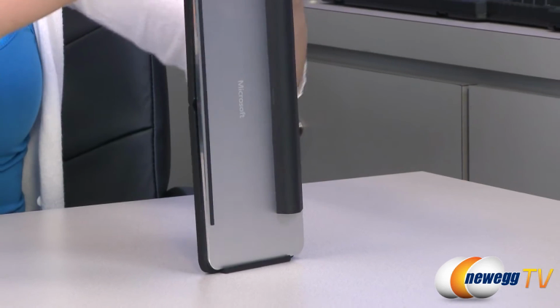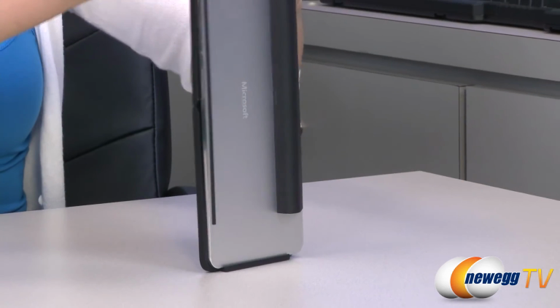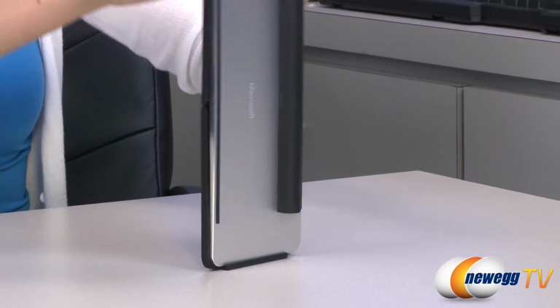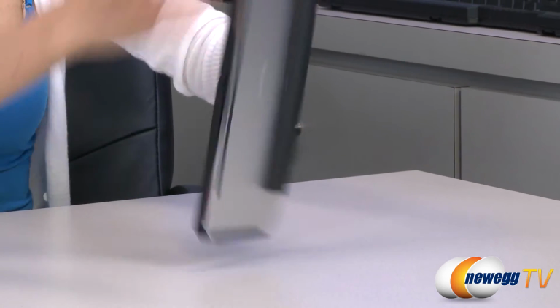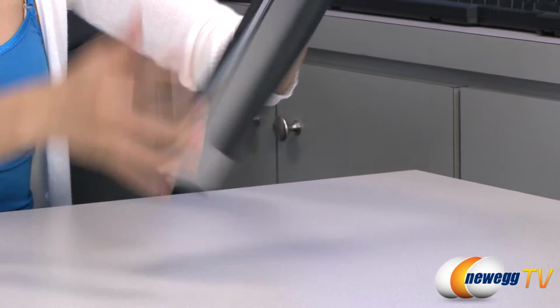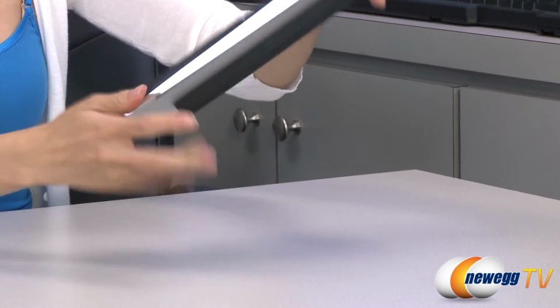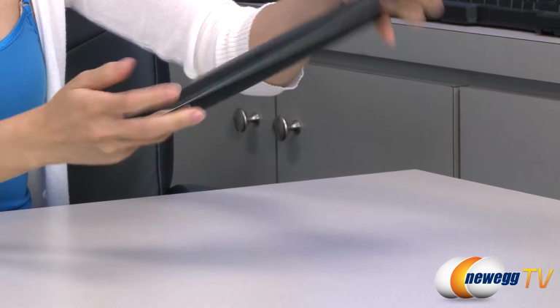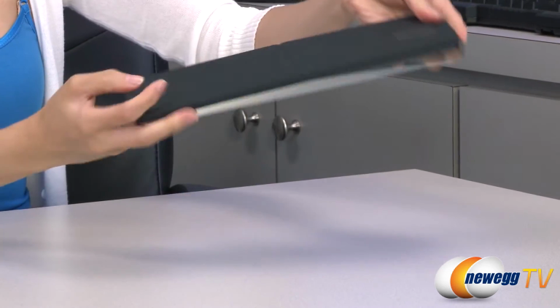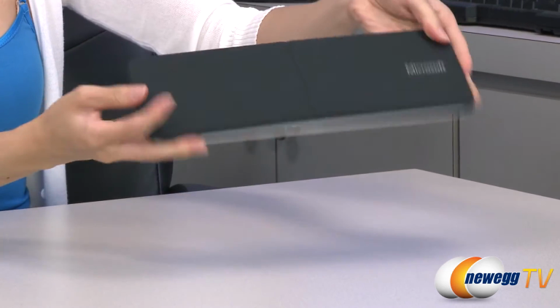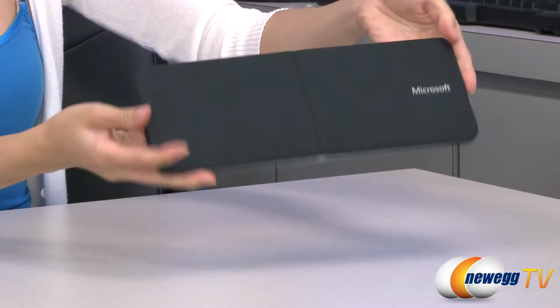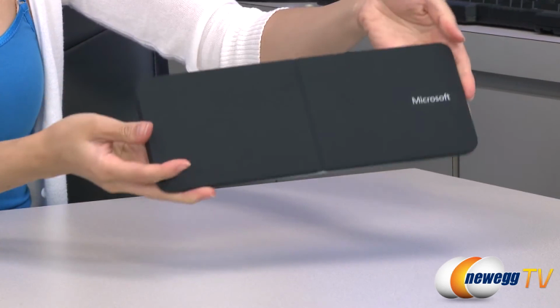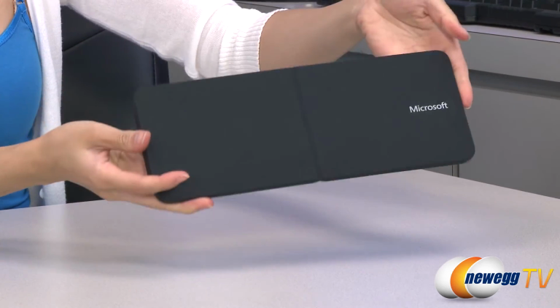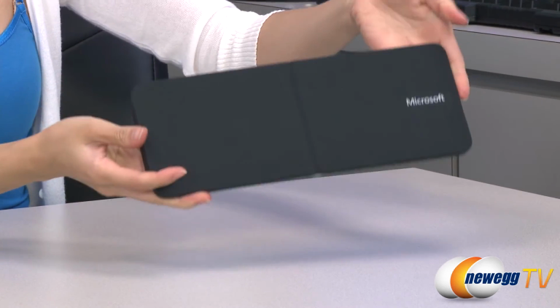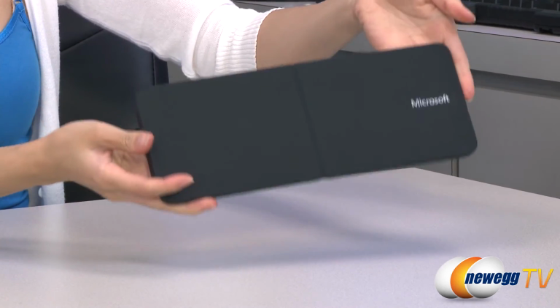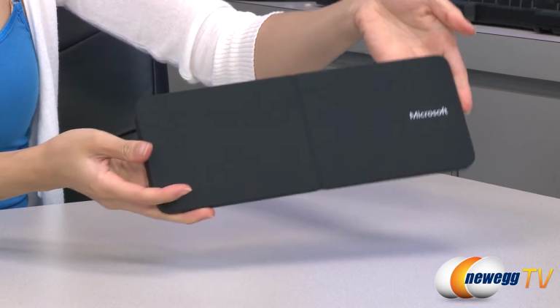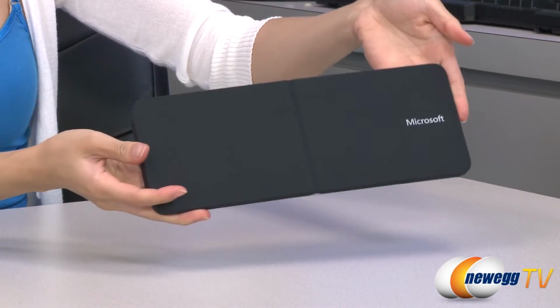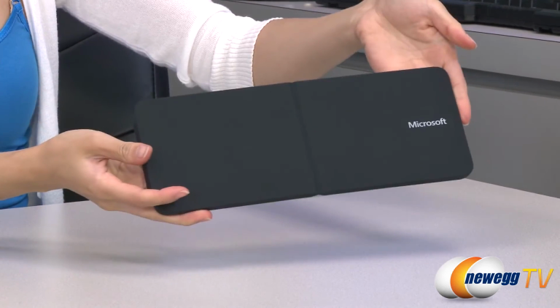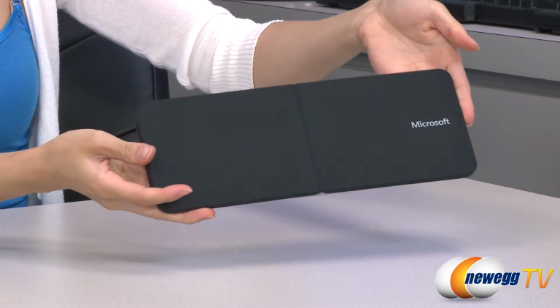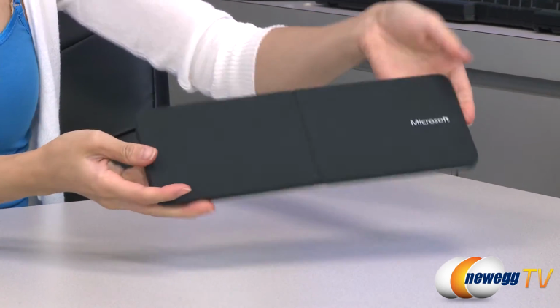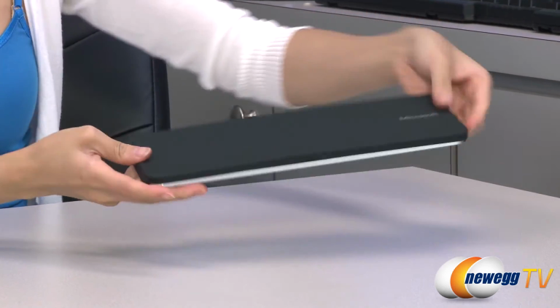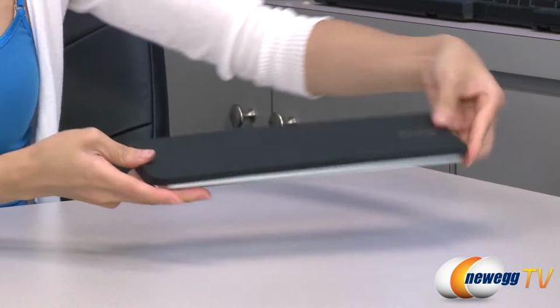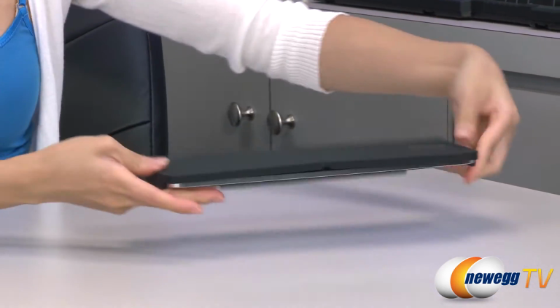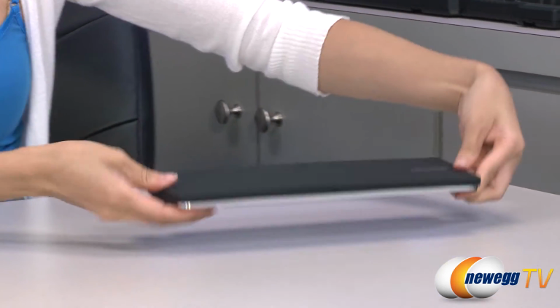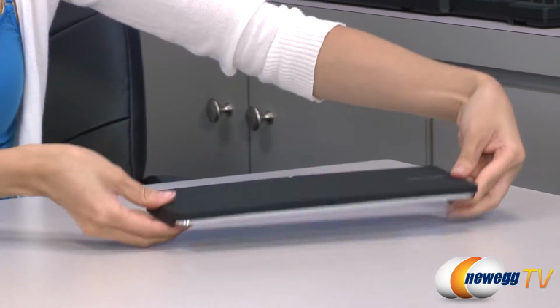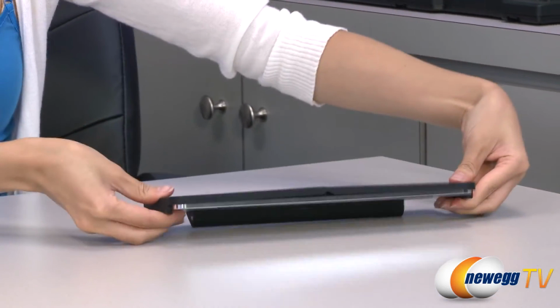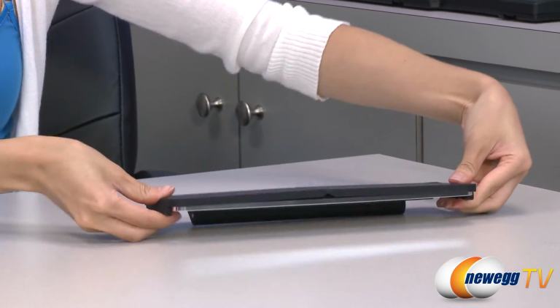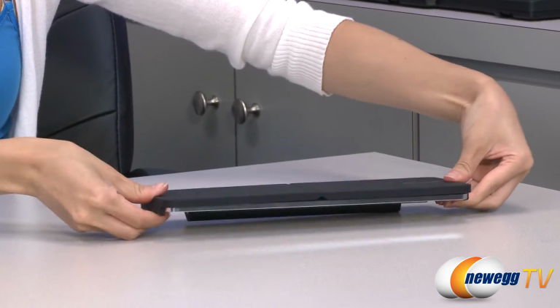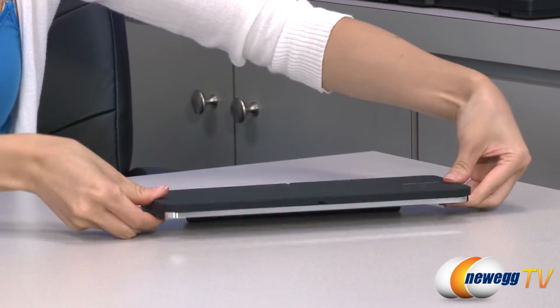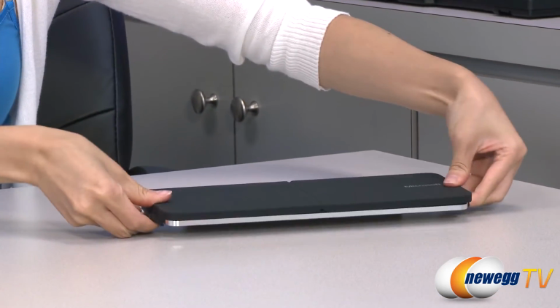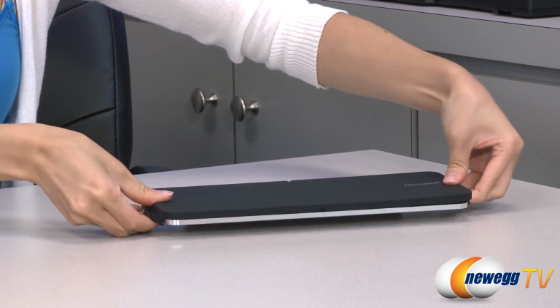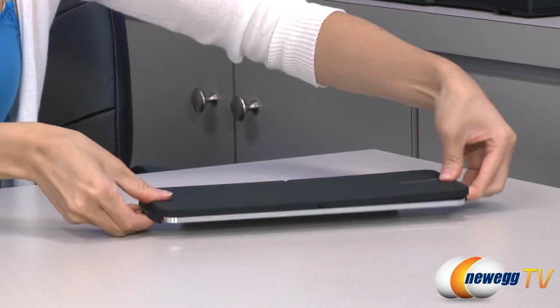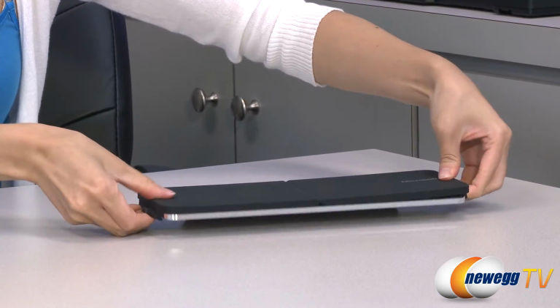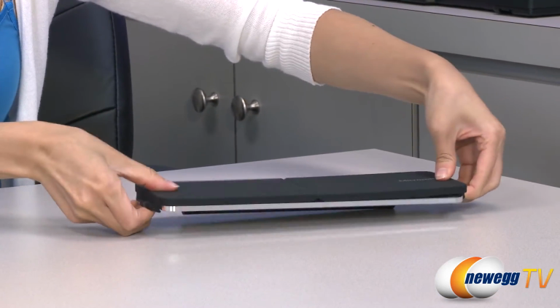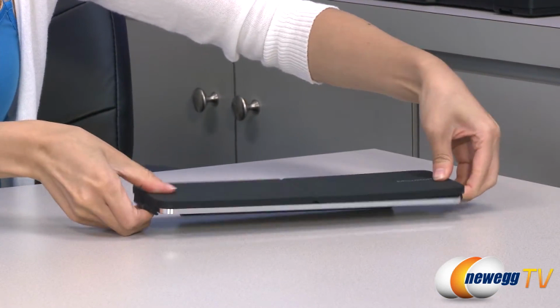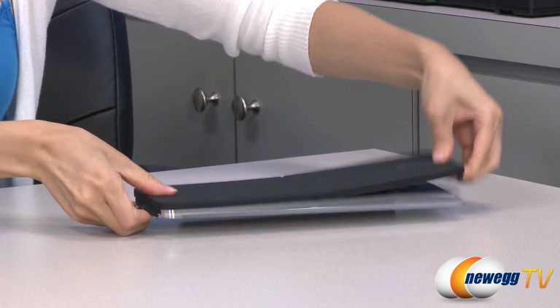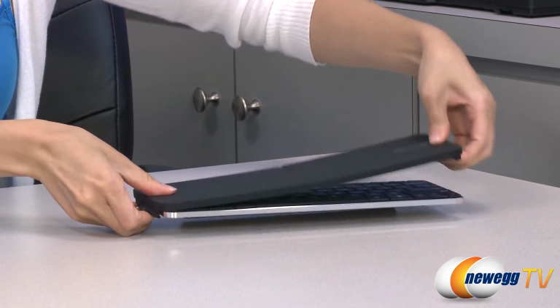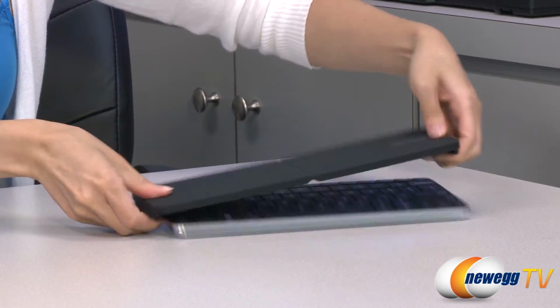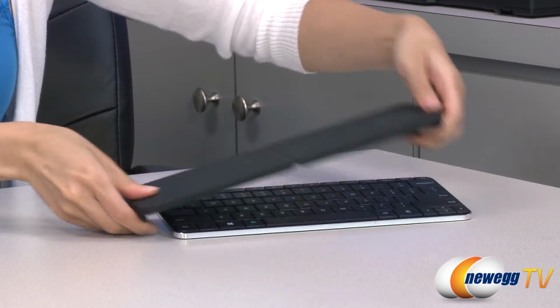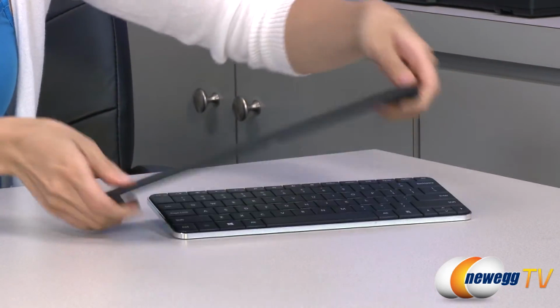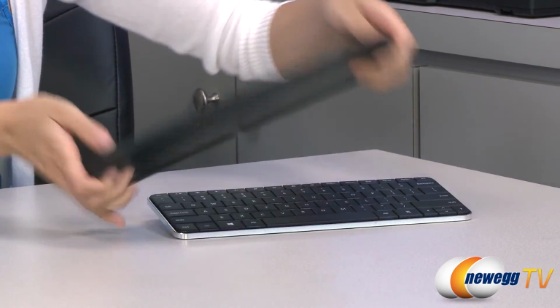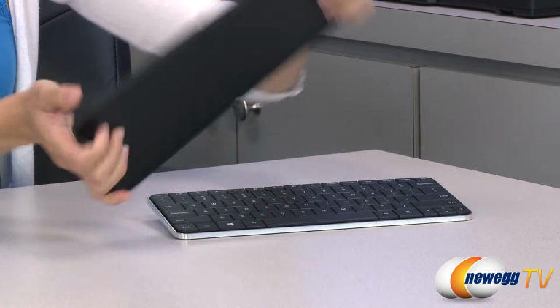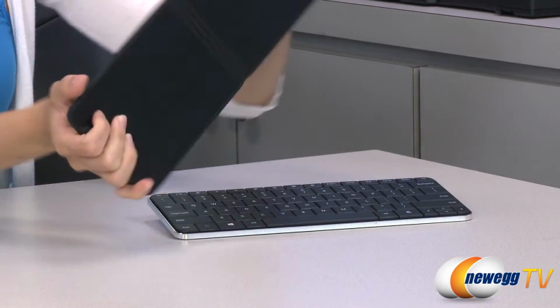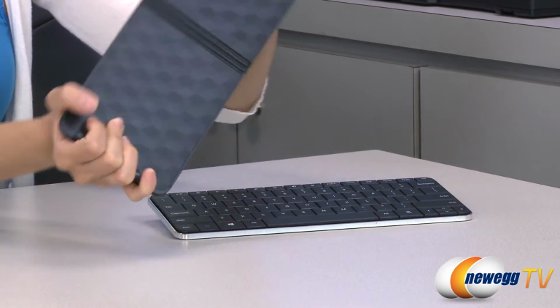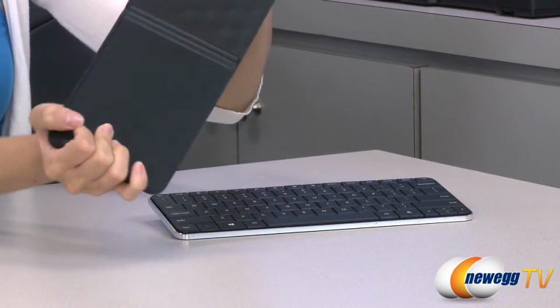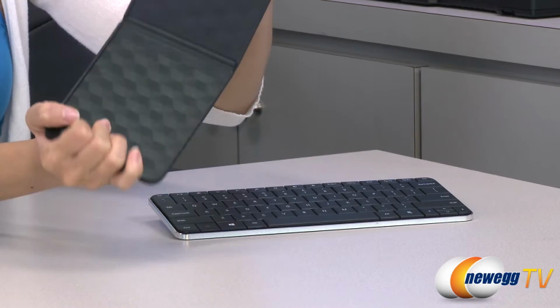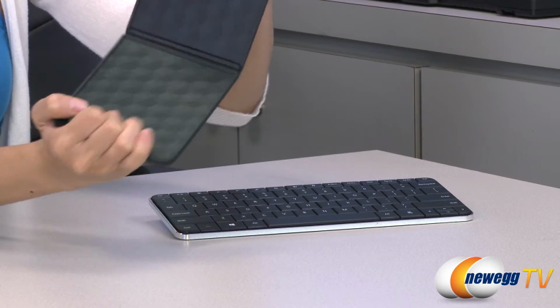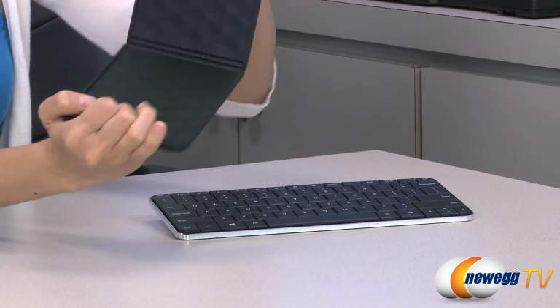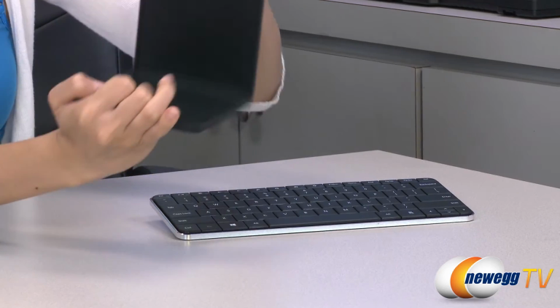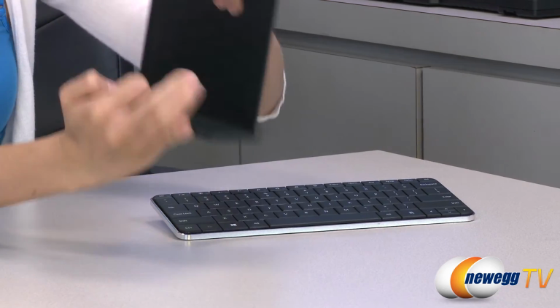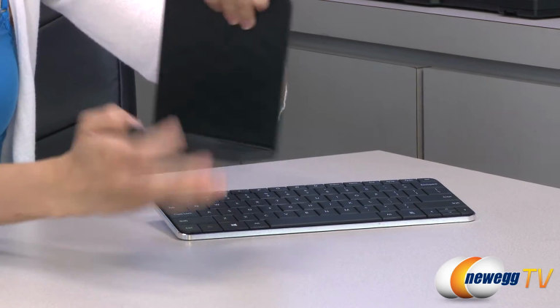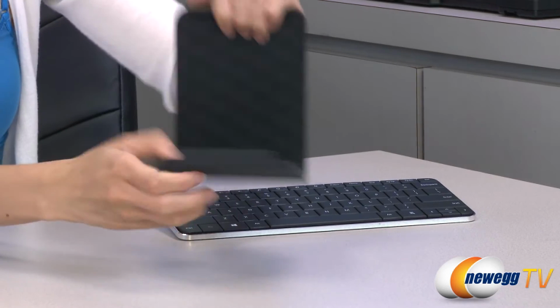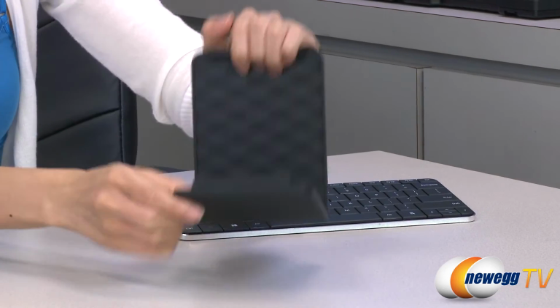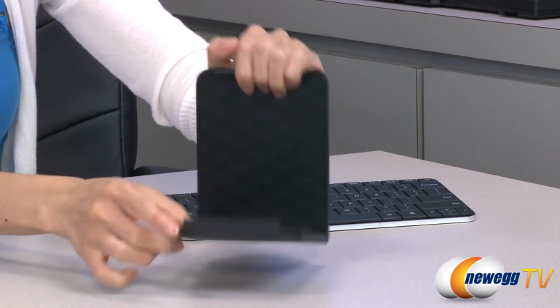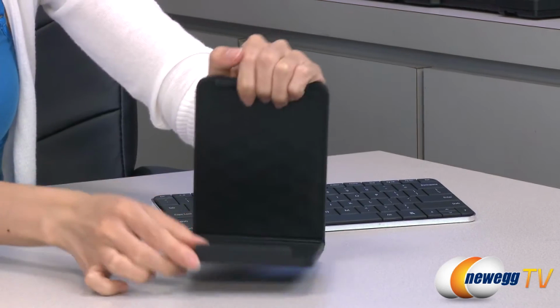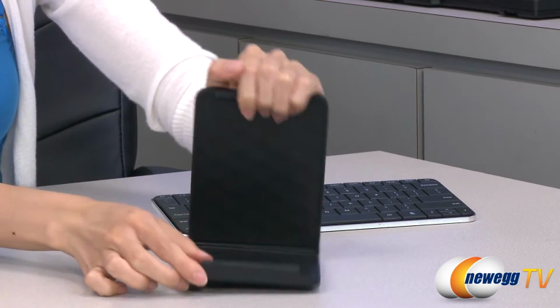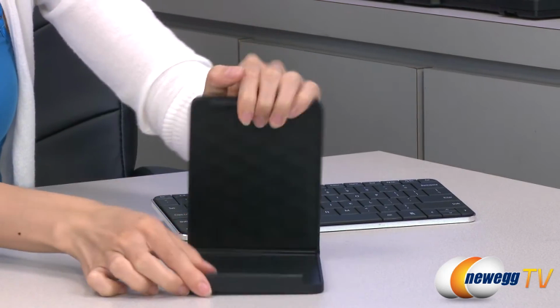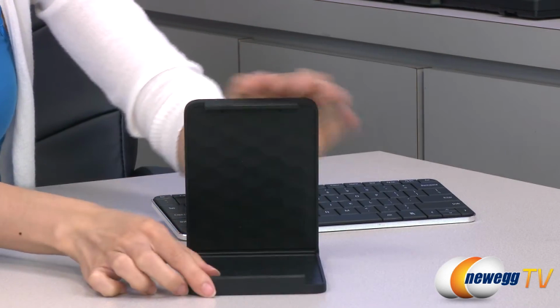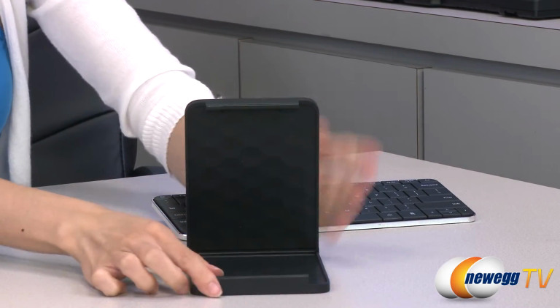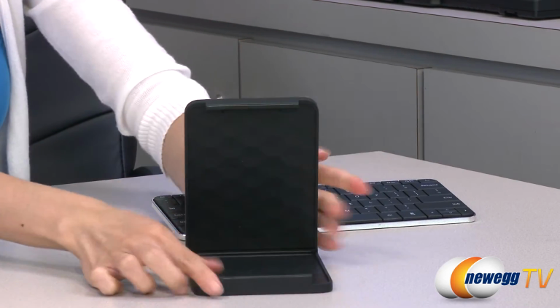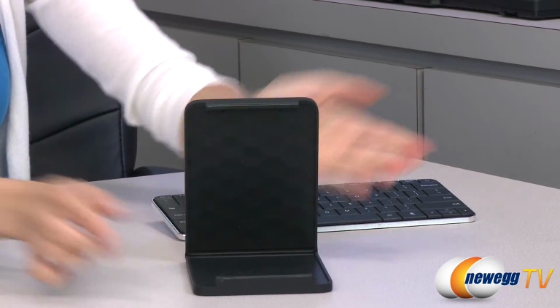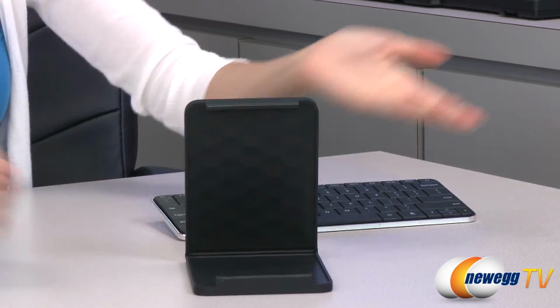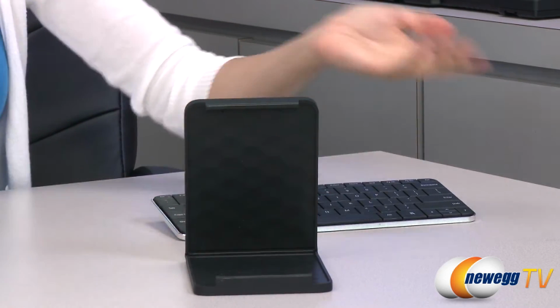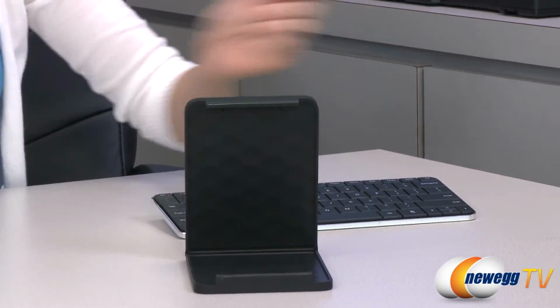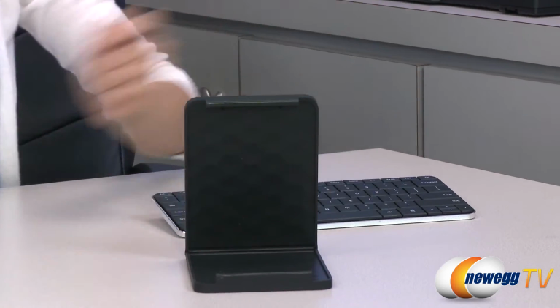We also have this rubberized cover for your keyboard that snaps on just like this. It will turn your keyboard off and it also converts to a tablet stand.